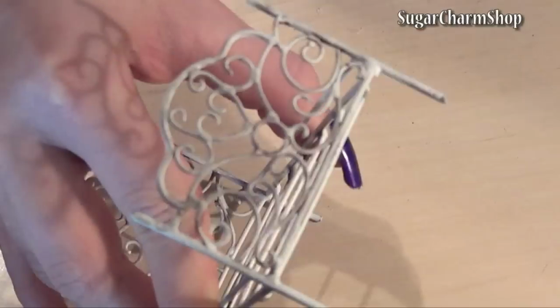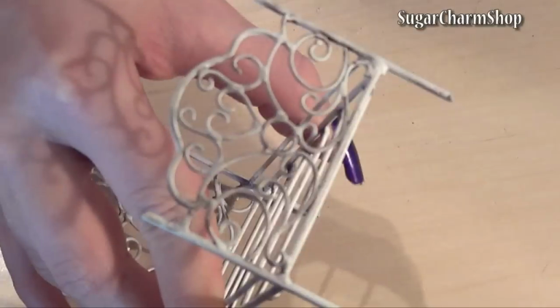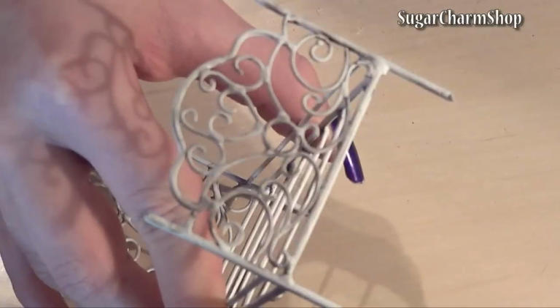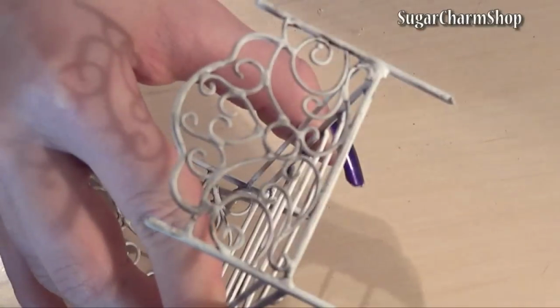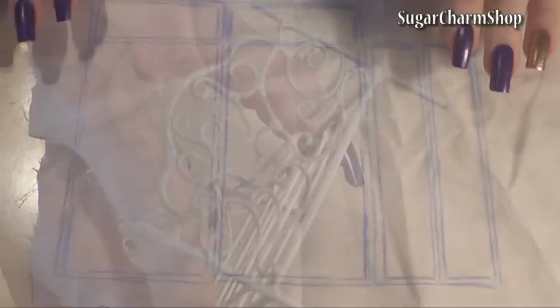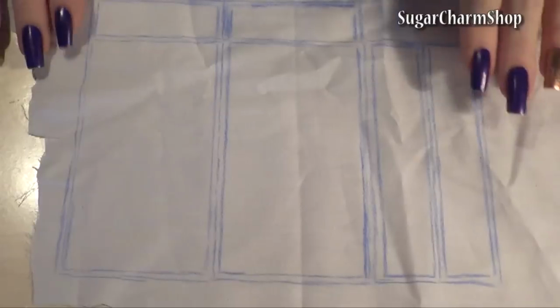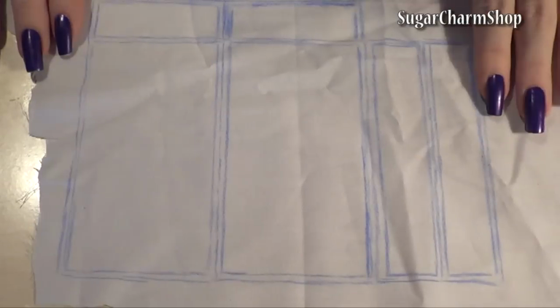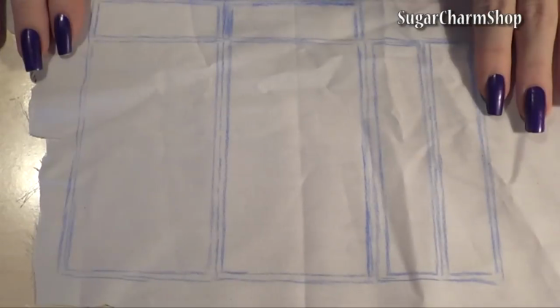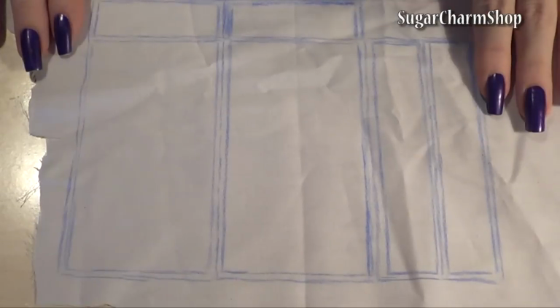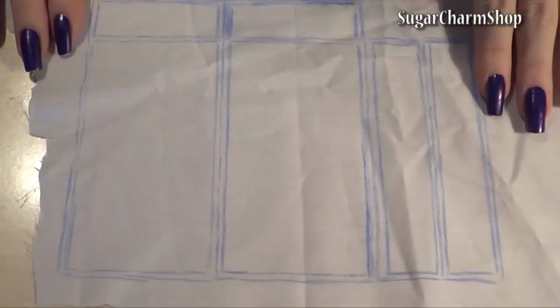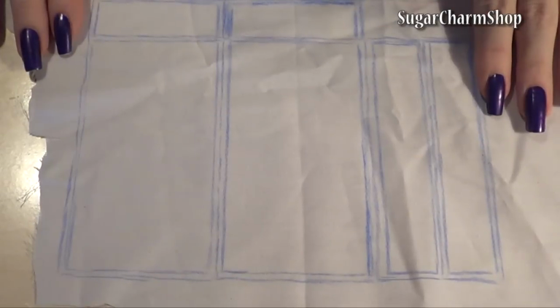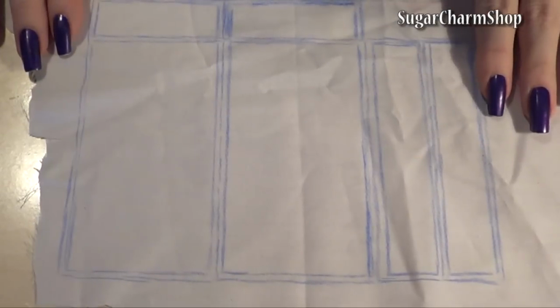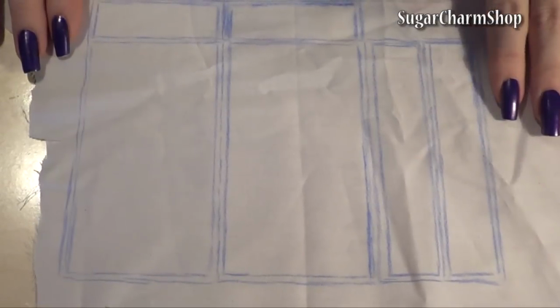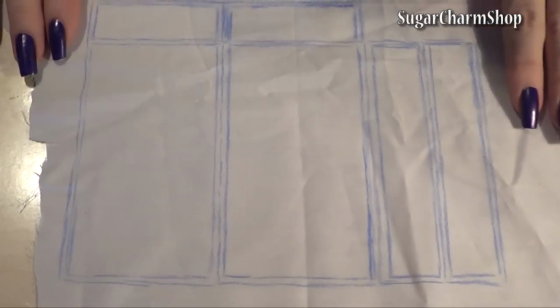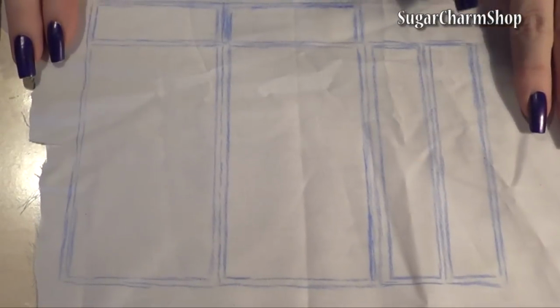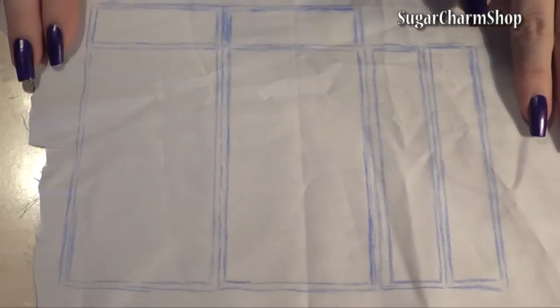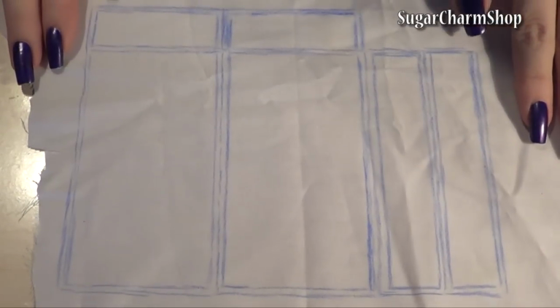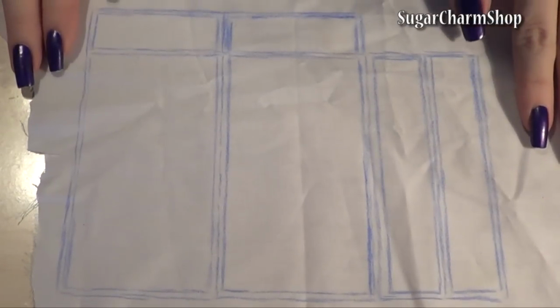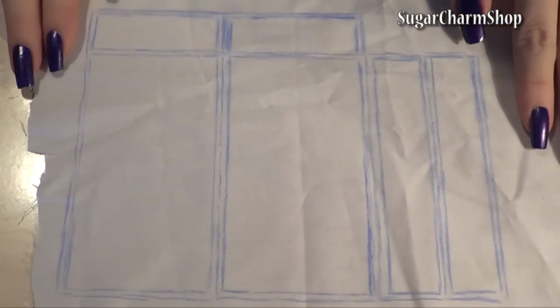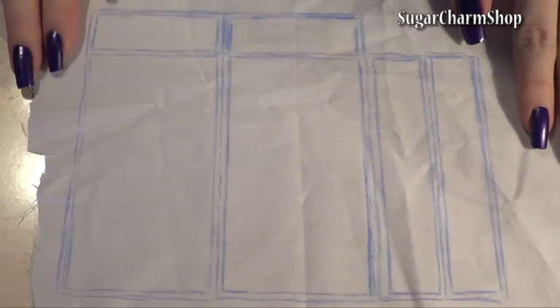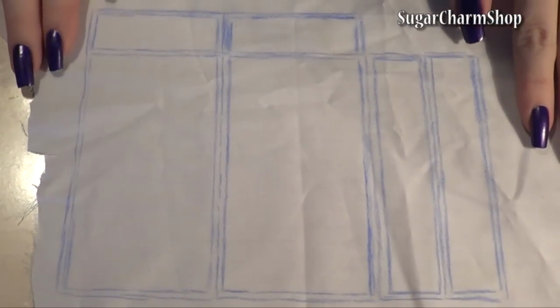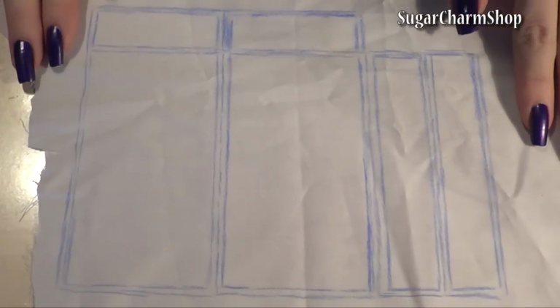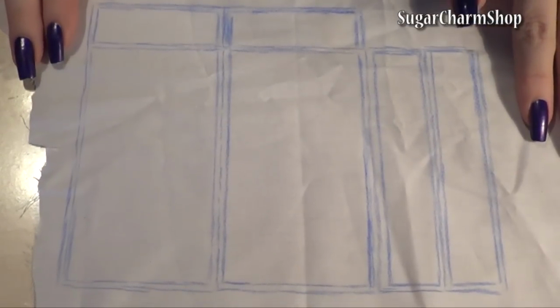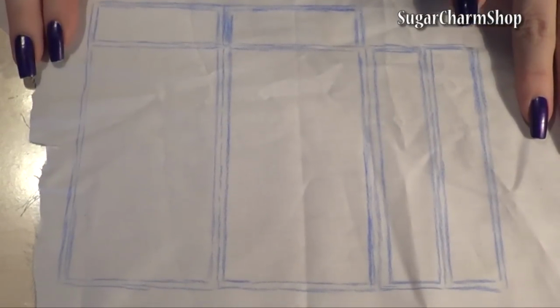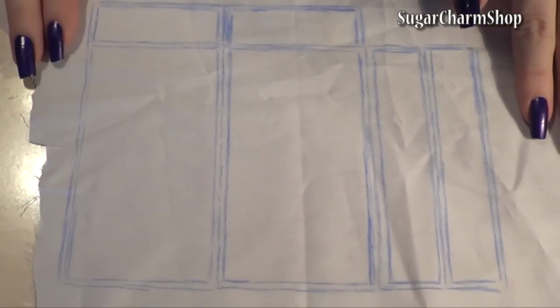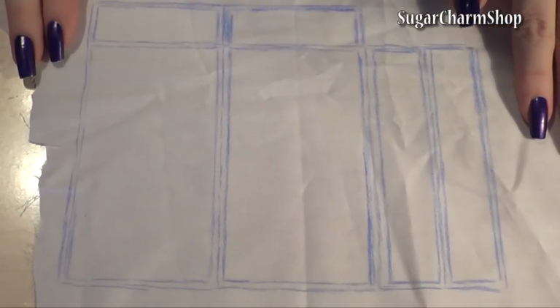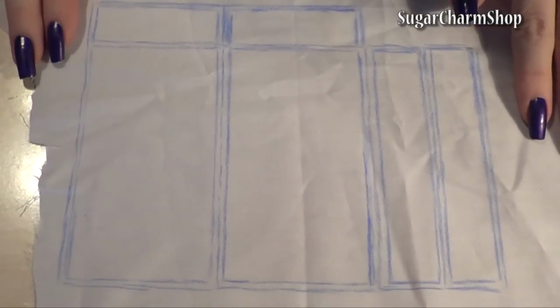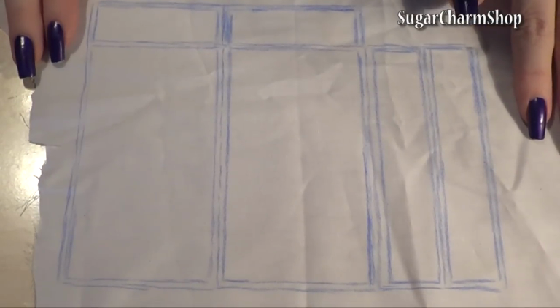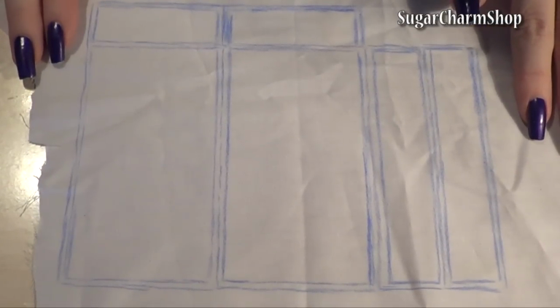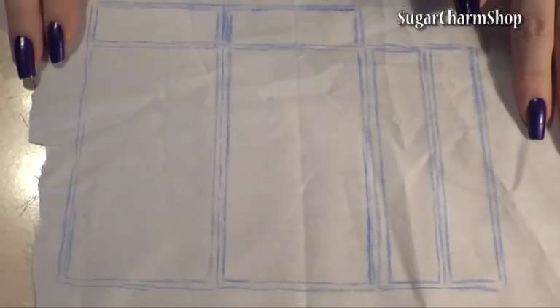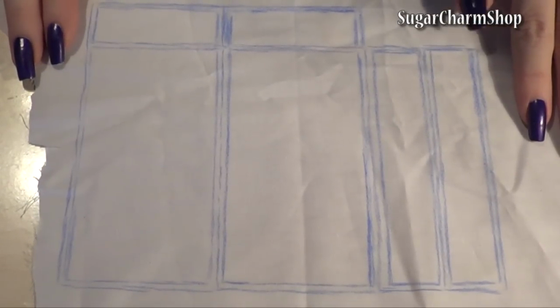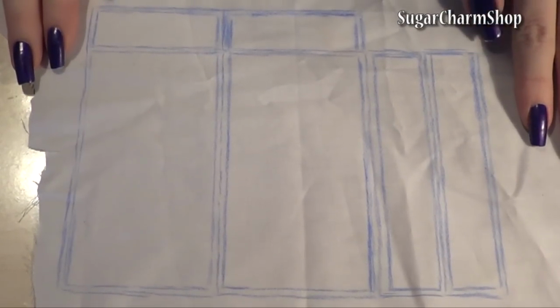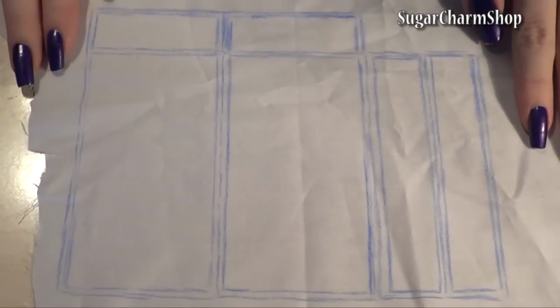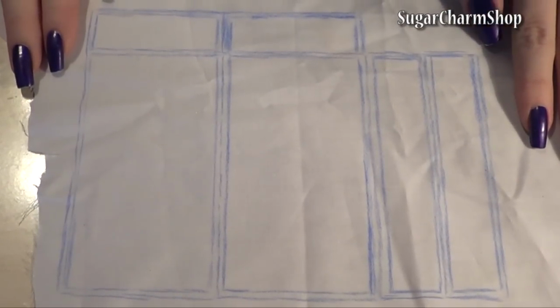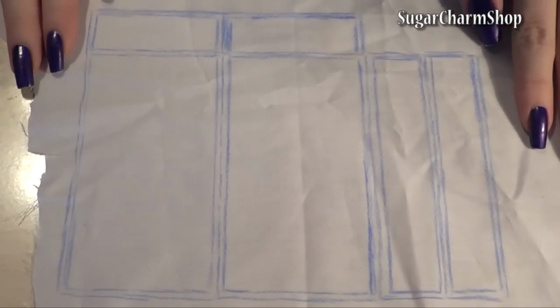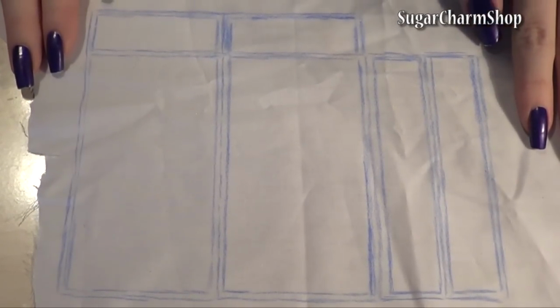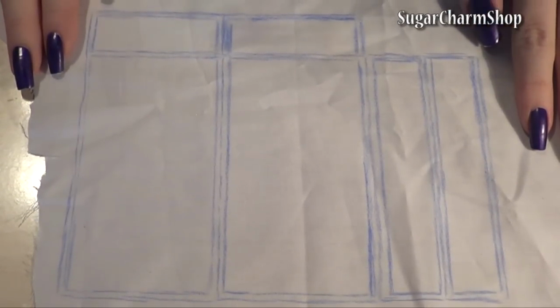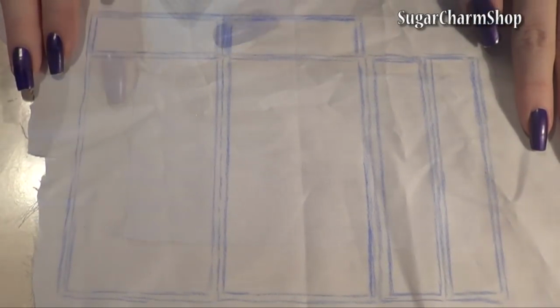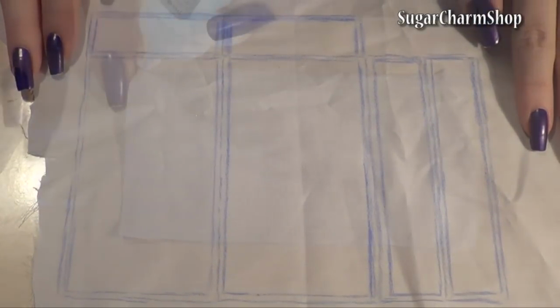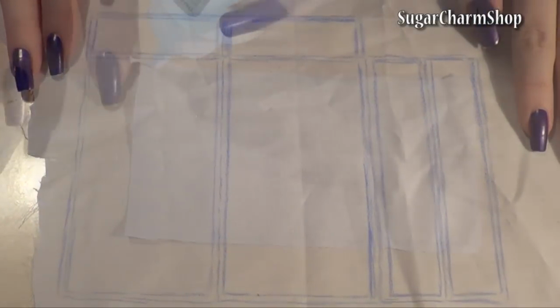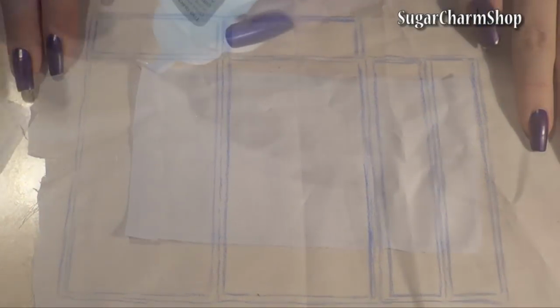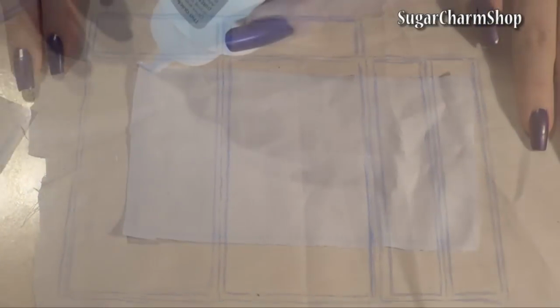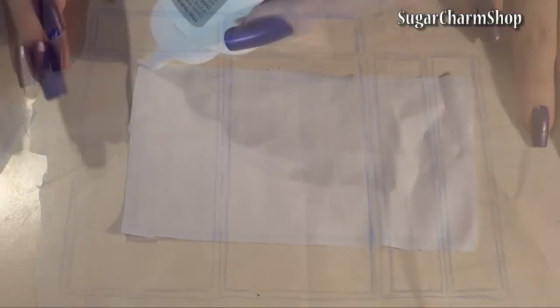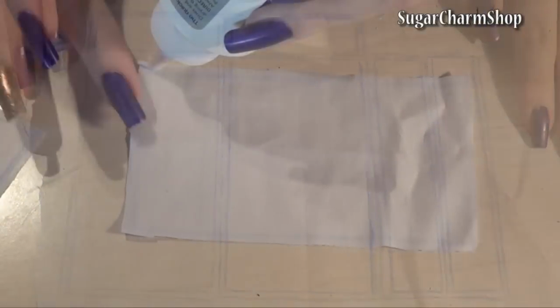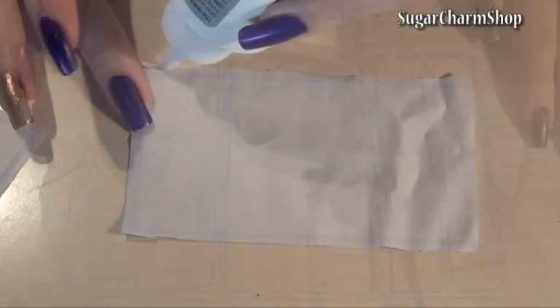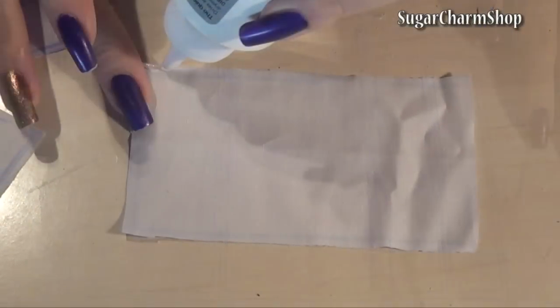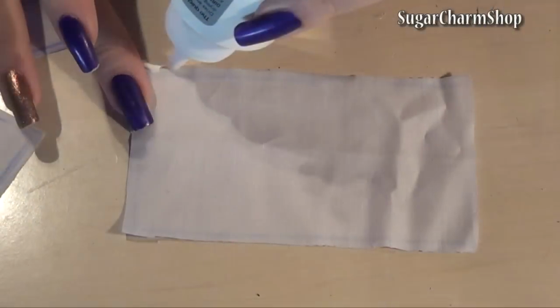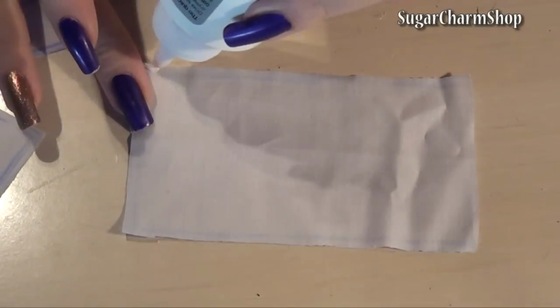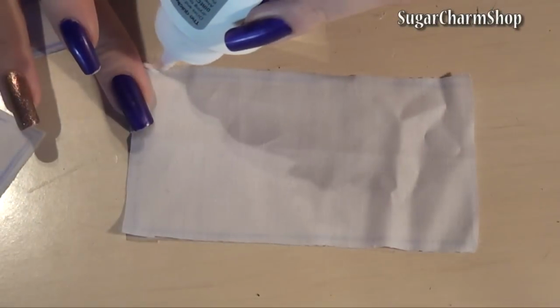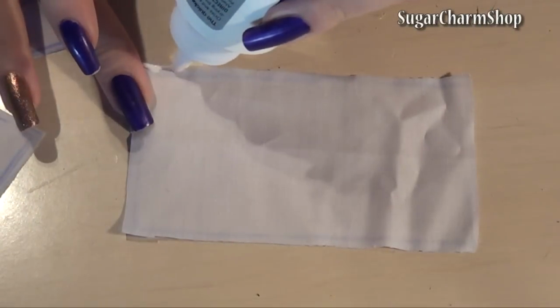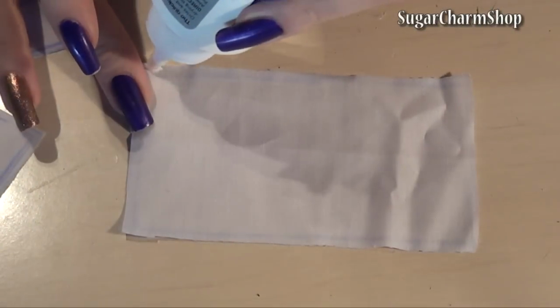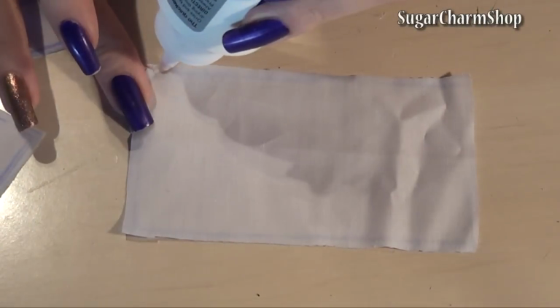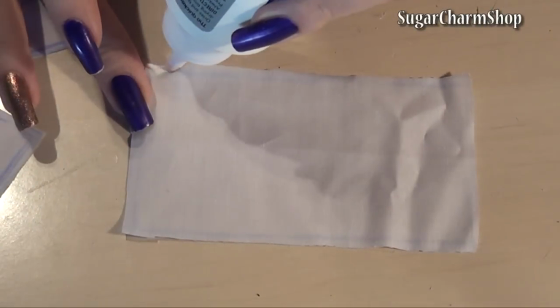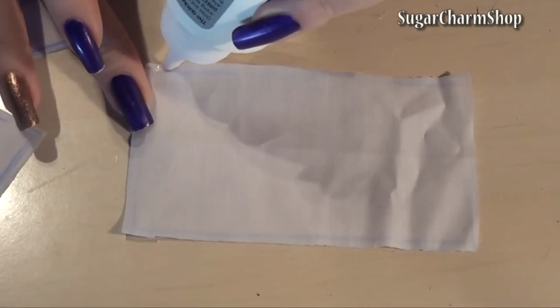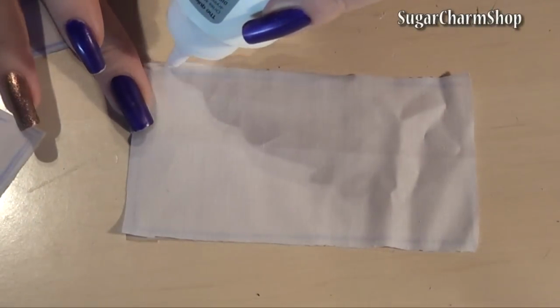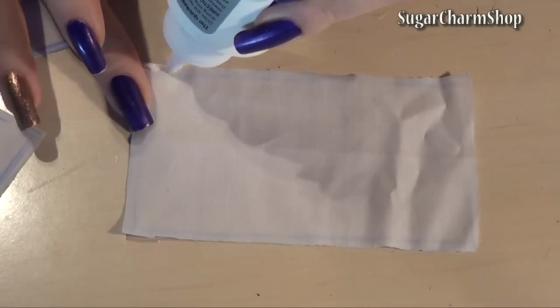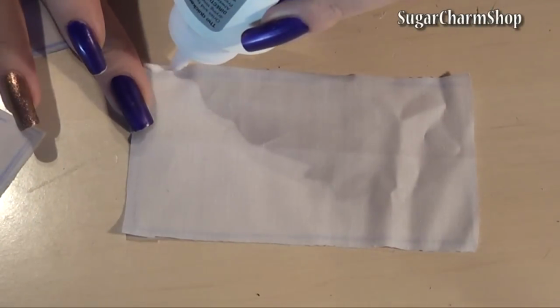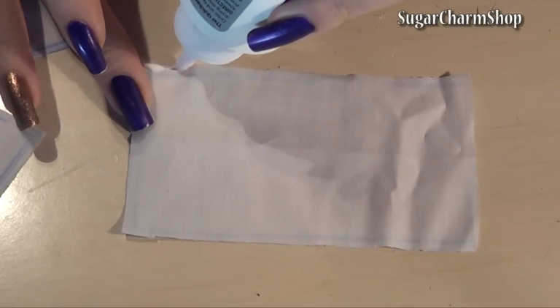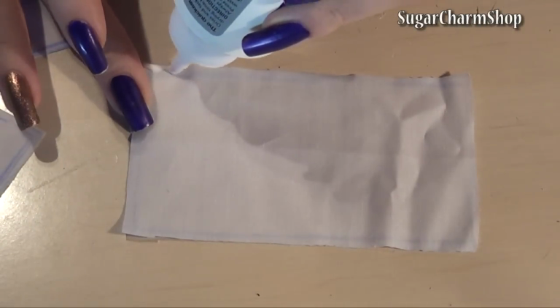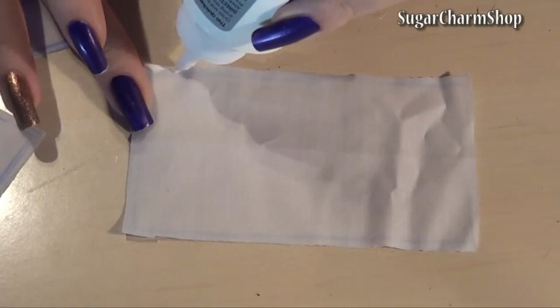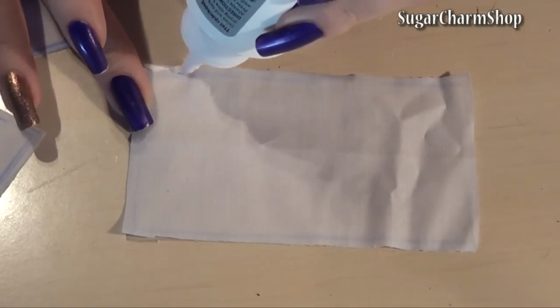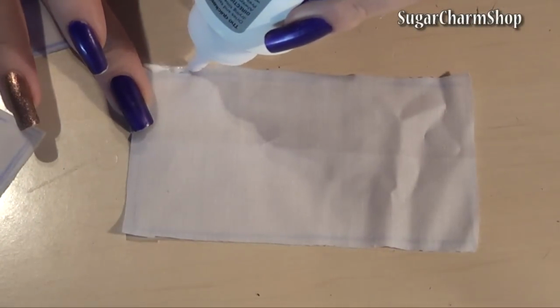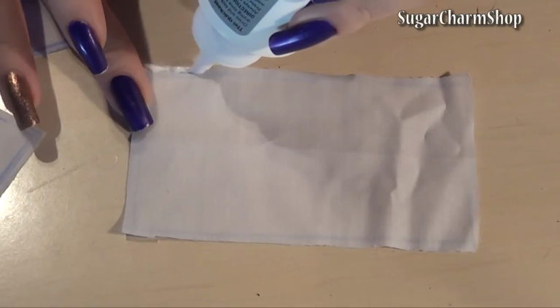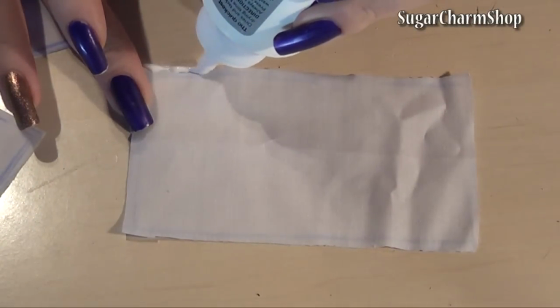To make a simple mattress, I measured a piece for the front and back as well as one piece for each side, then glued them together.